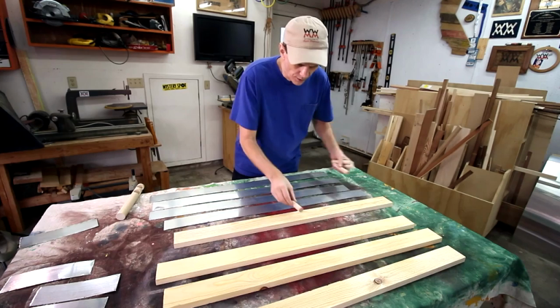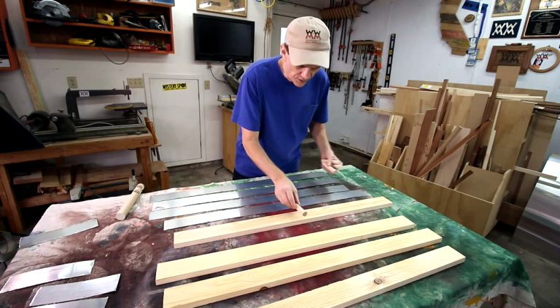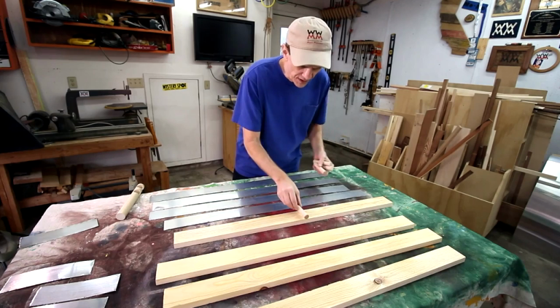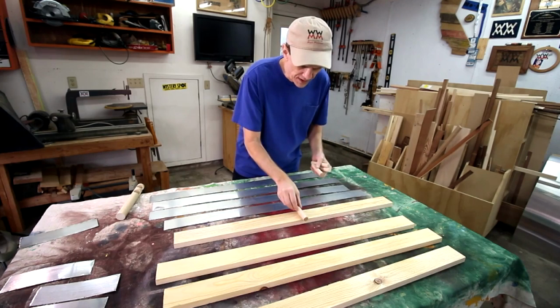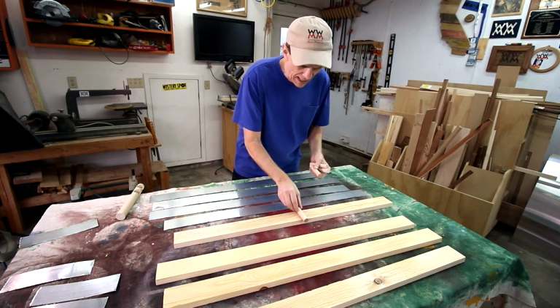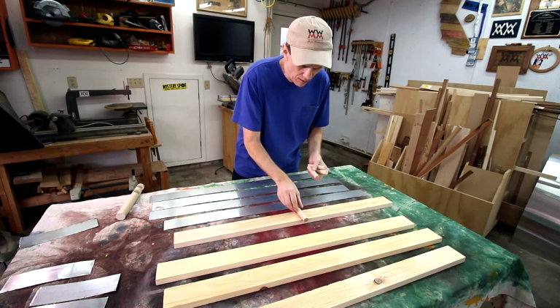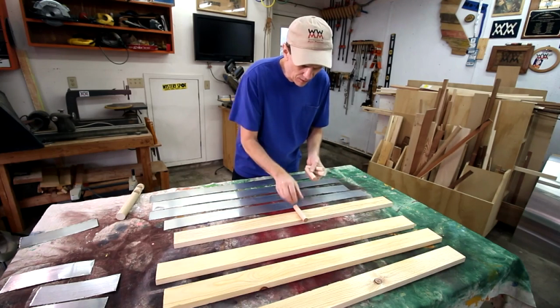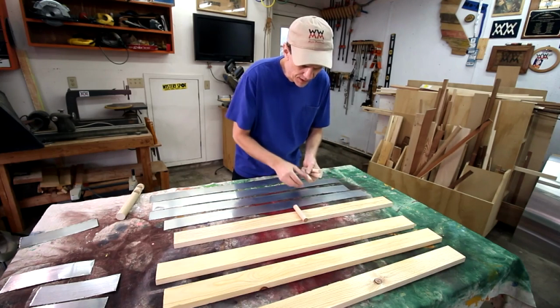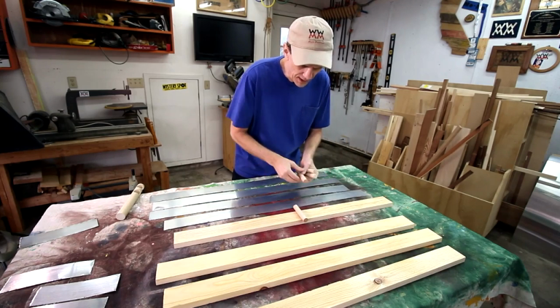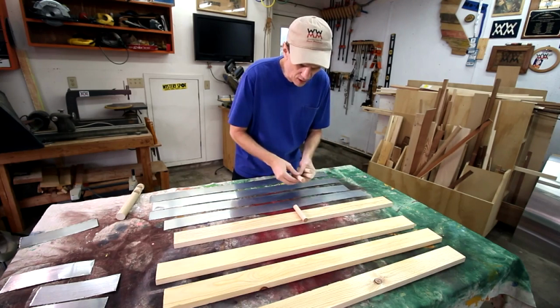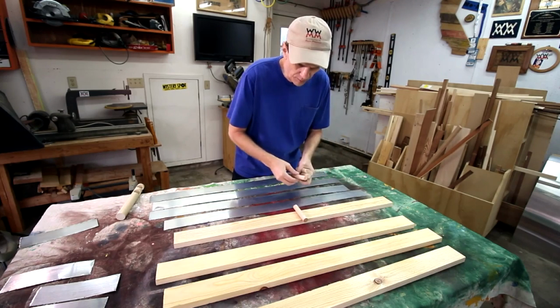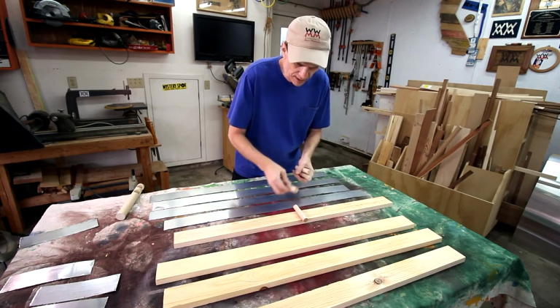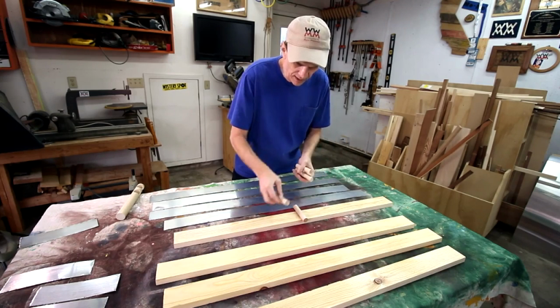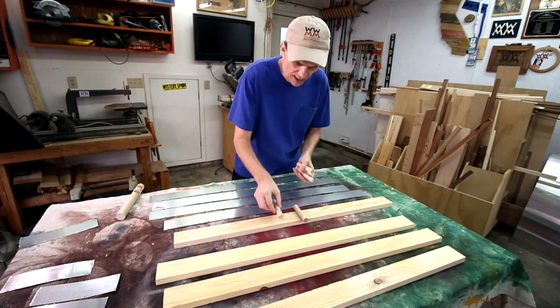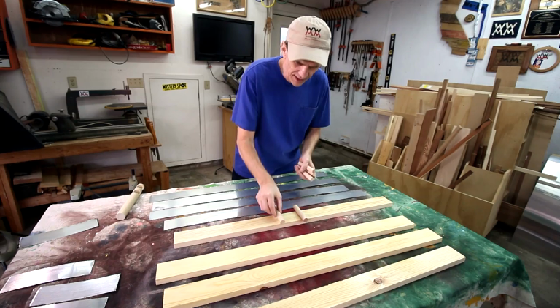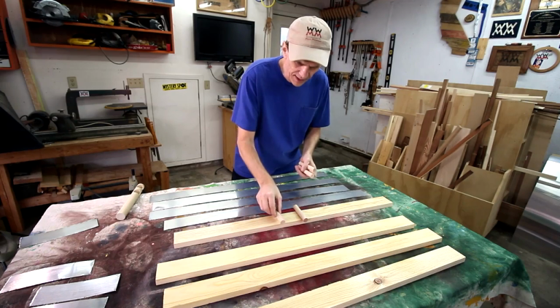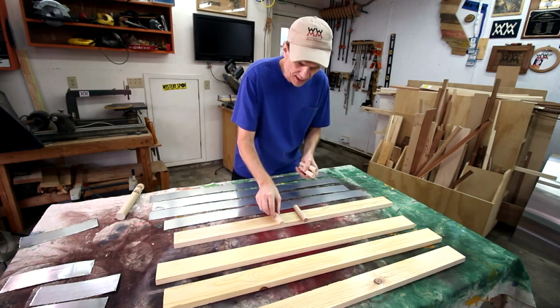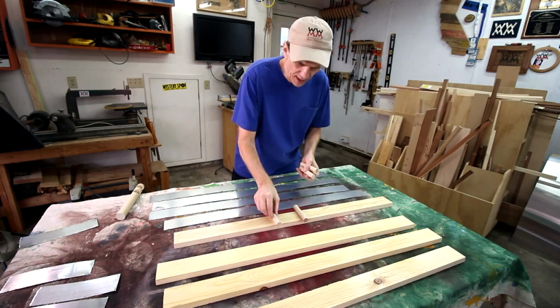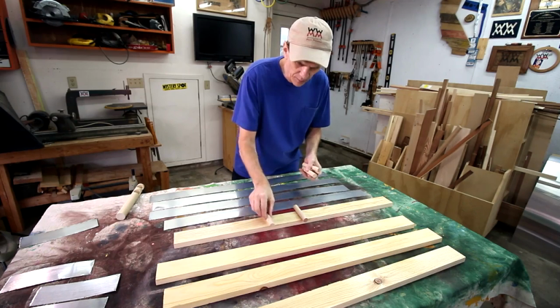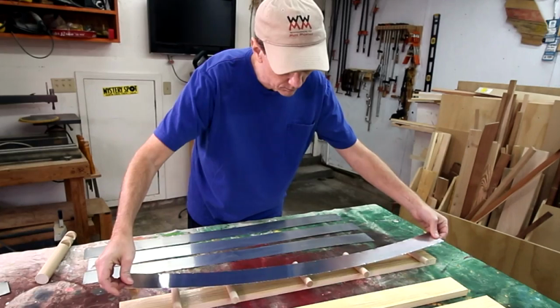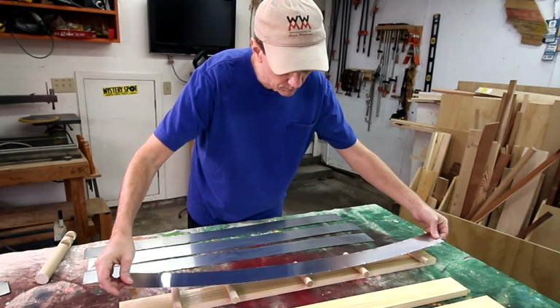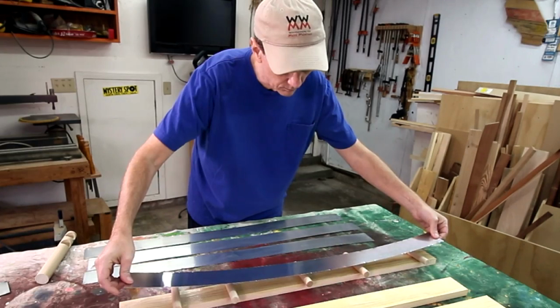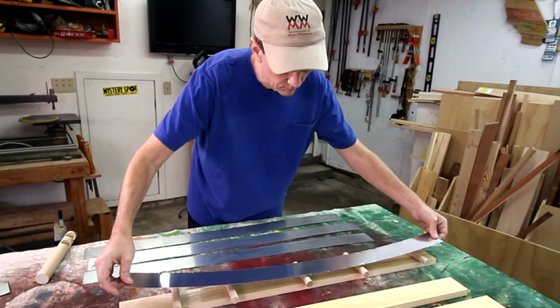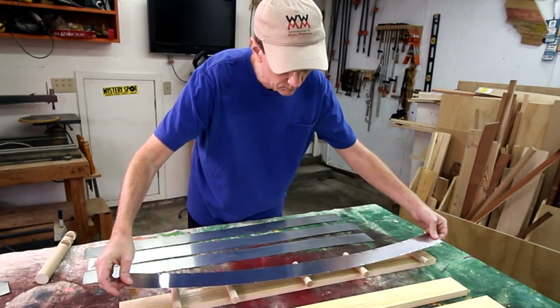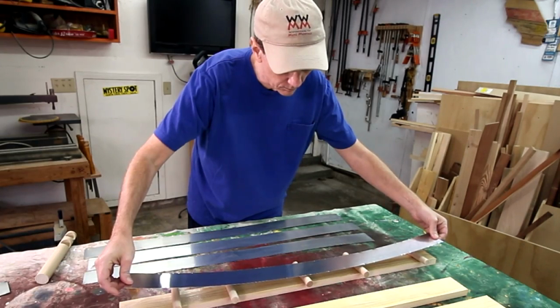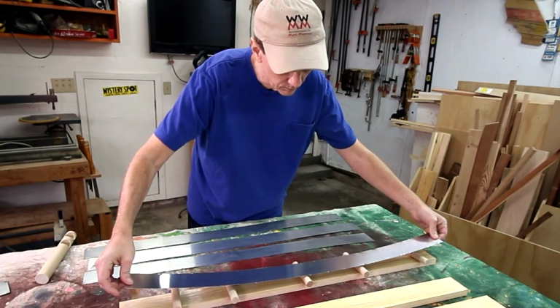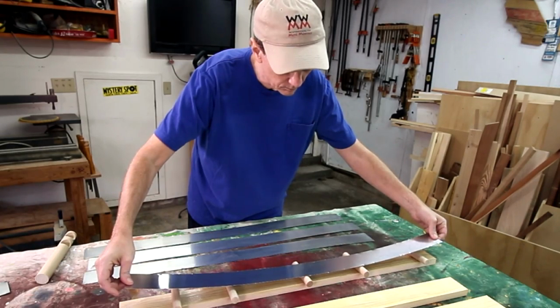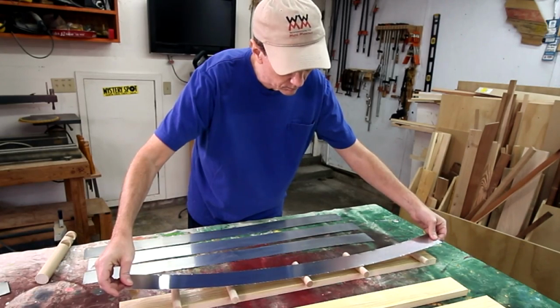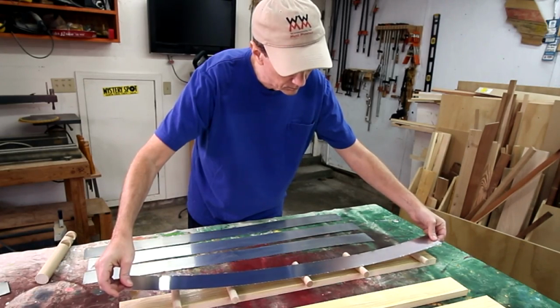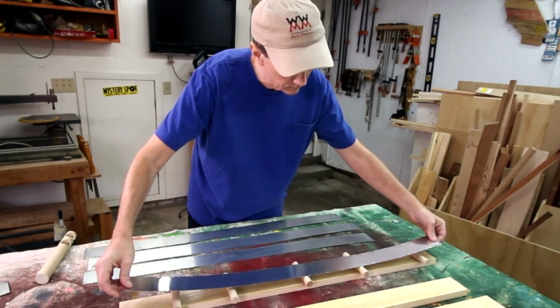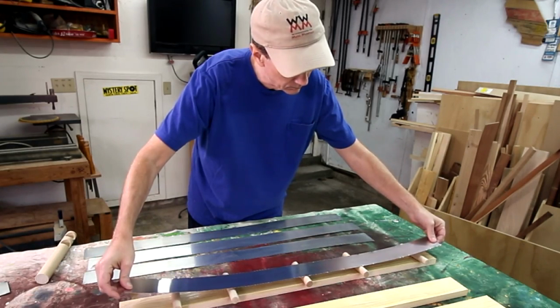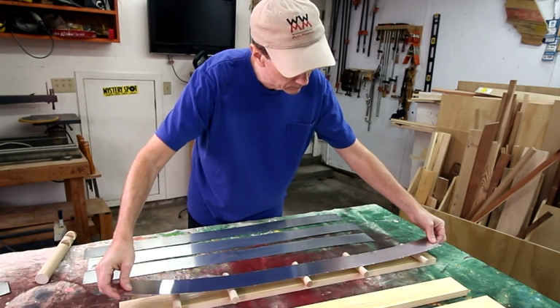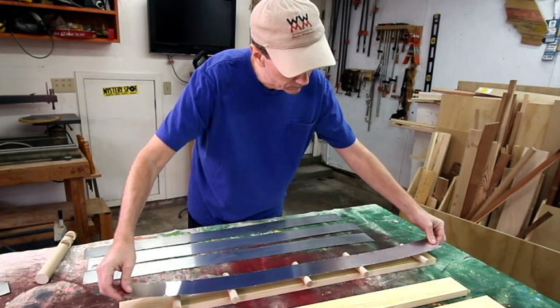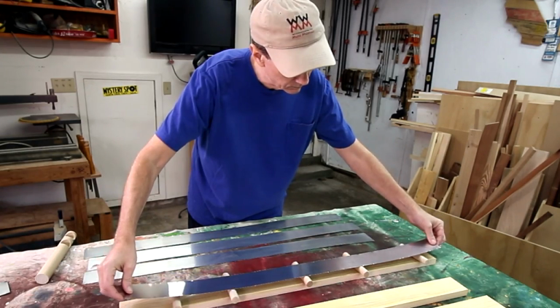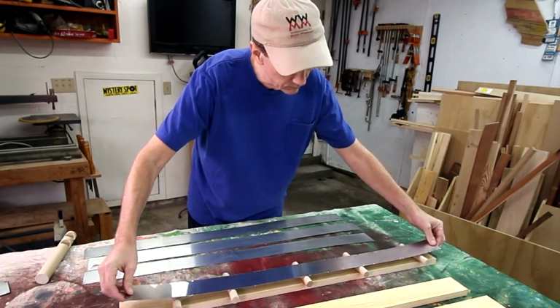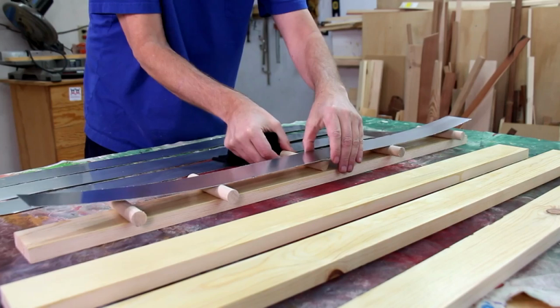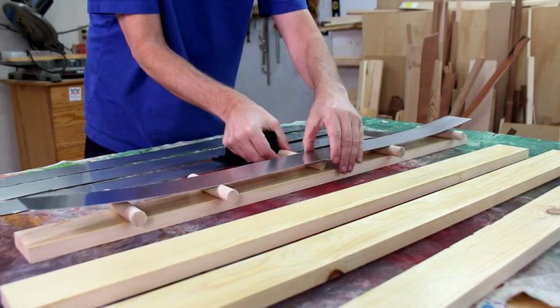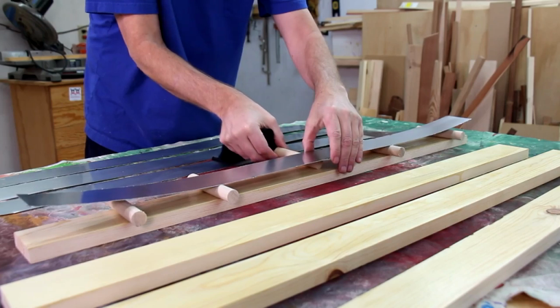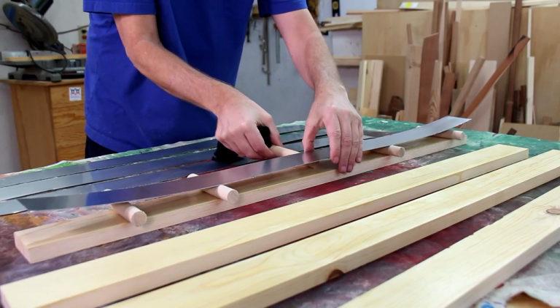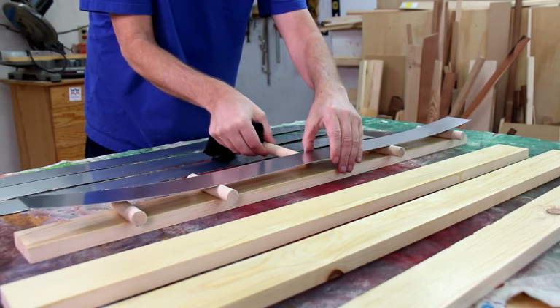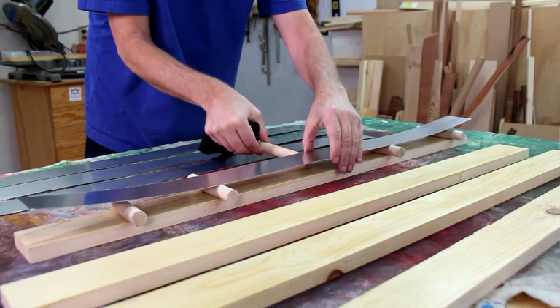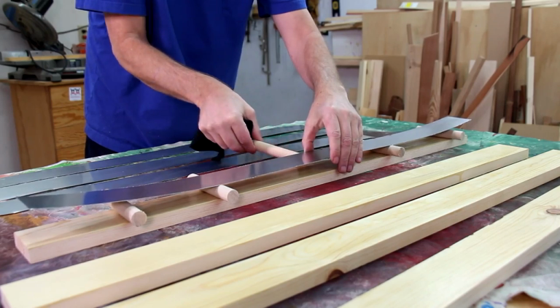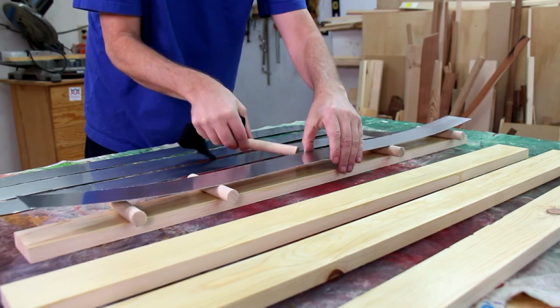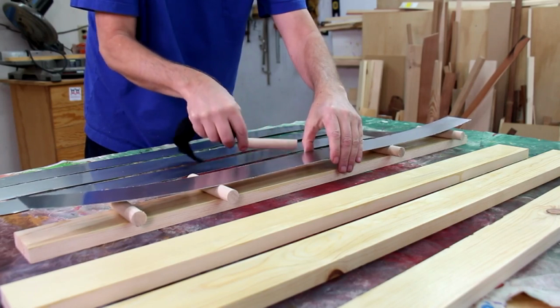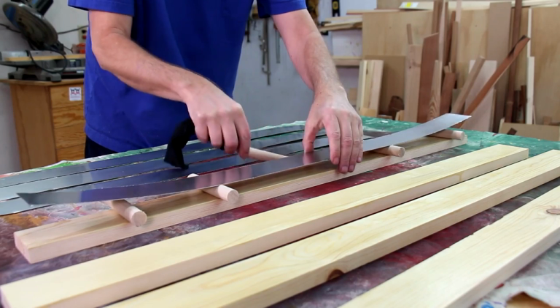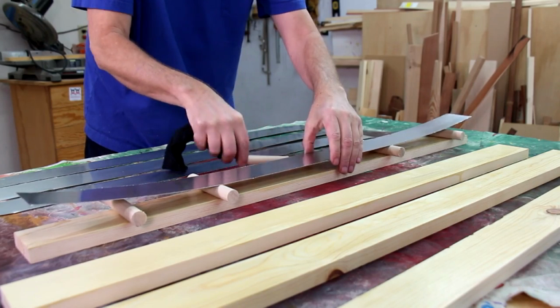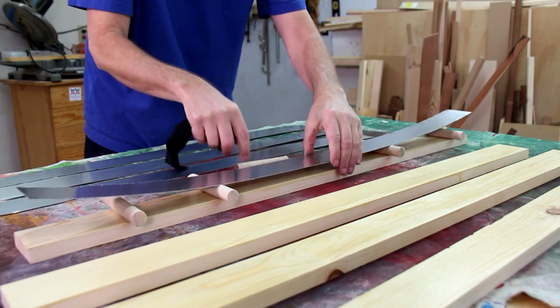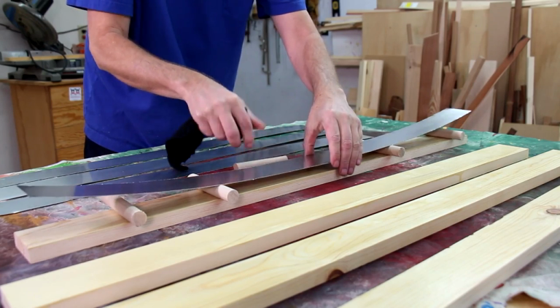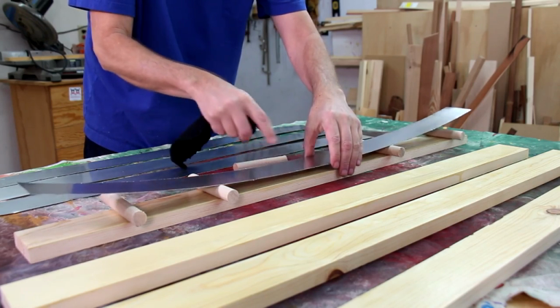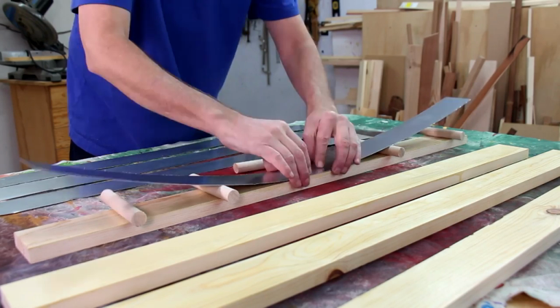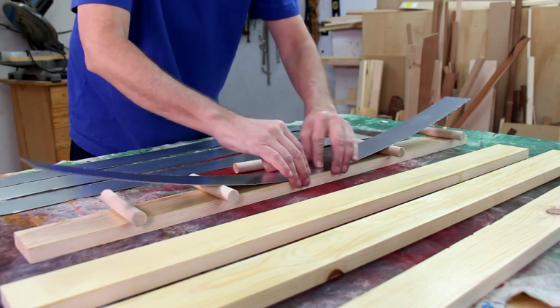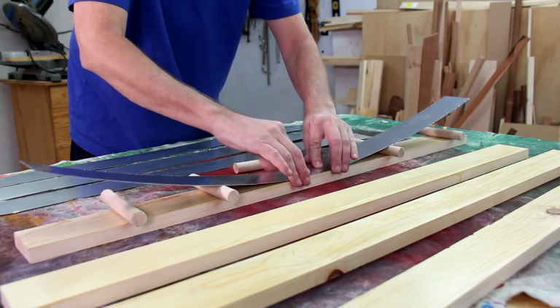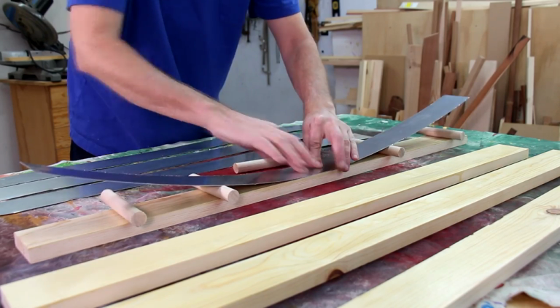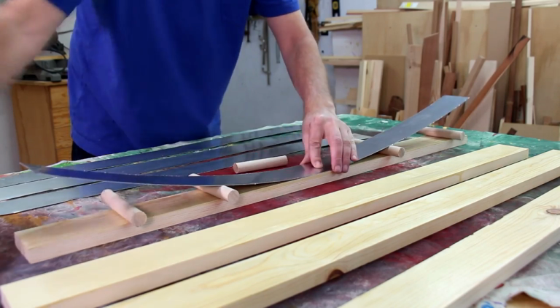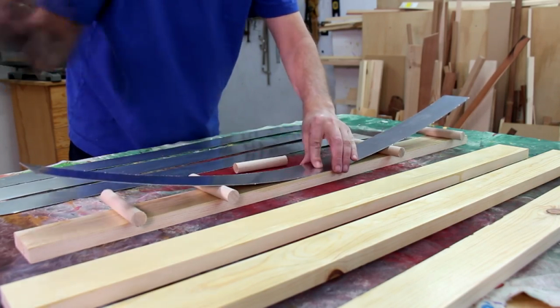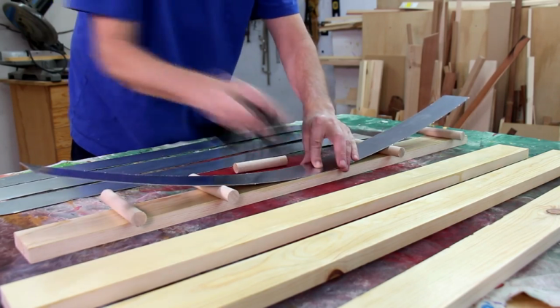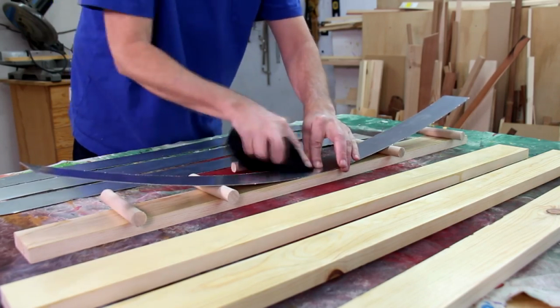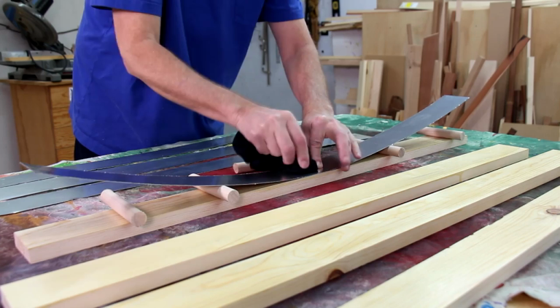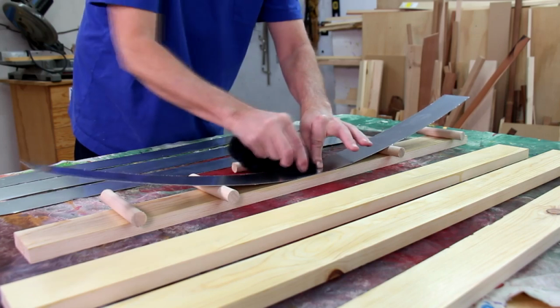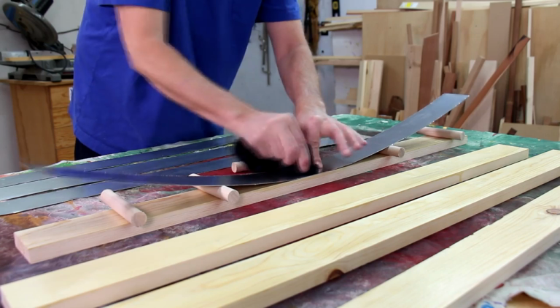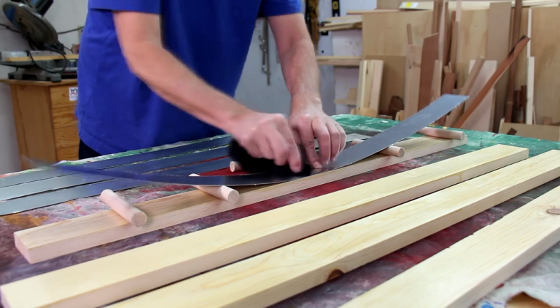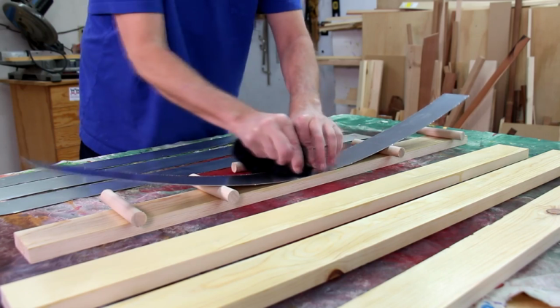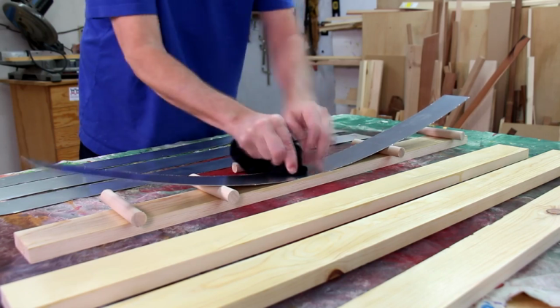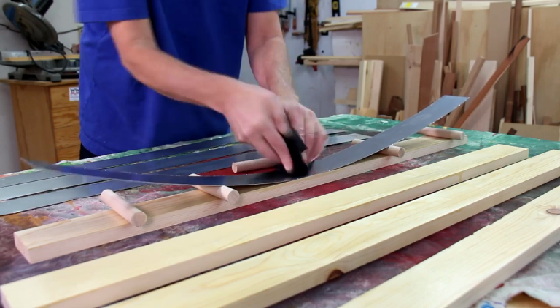I'll use these dowels to help me line it up before I drop it in place. I'll start in the middle and then just press it down and work my way out.